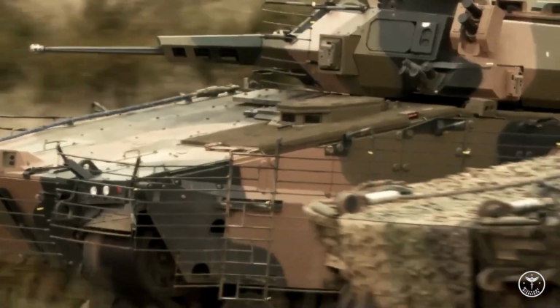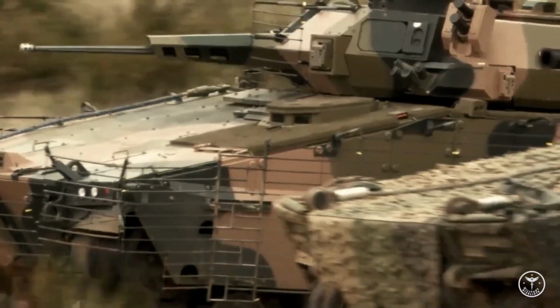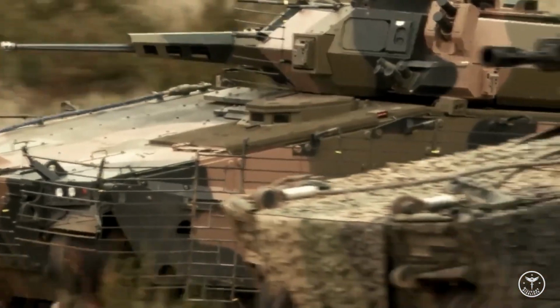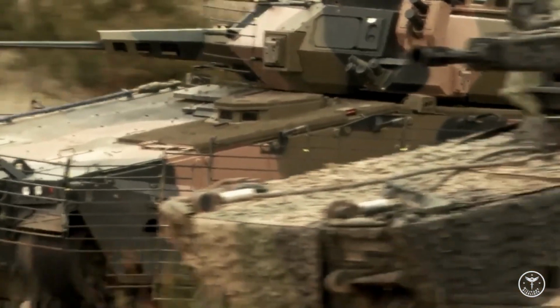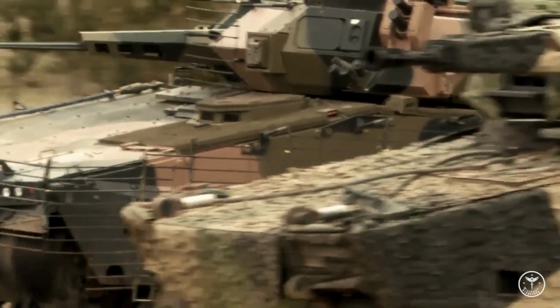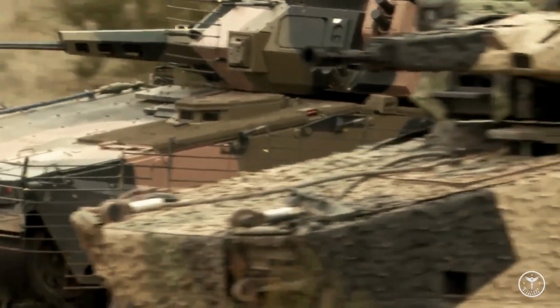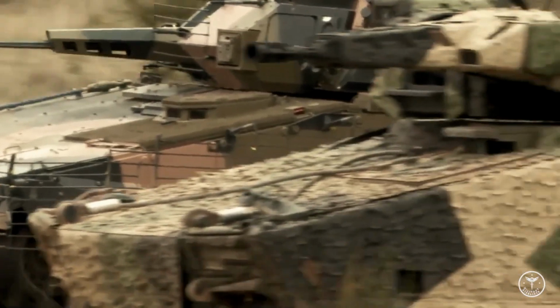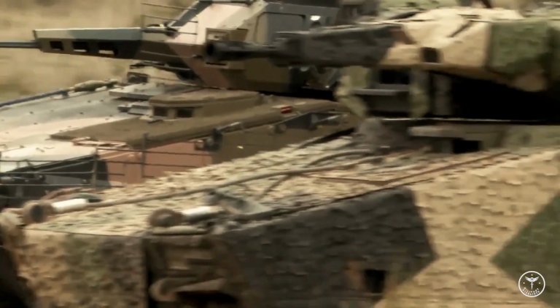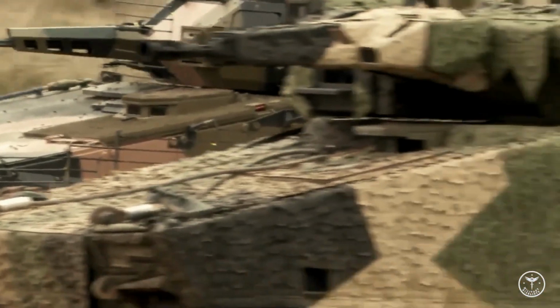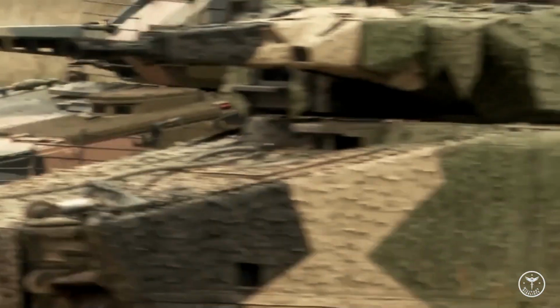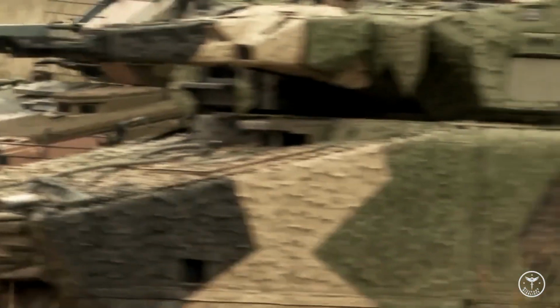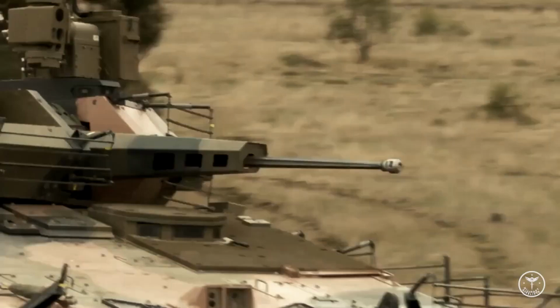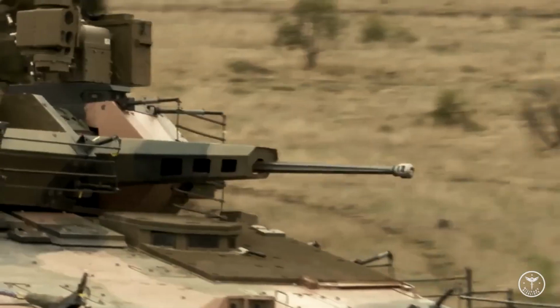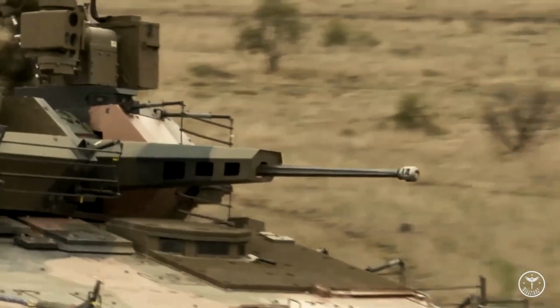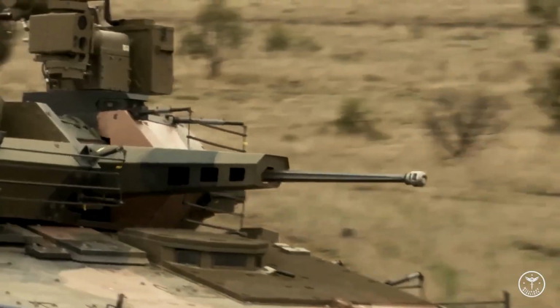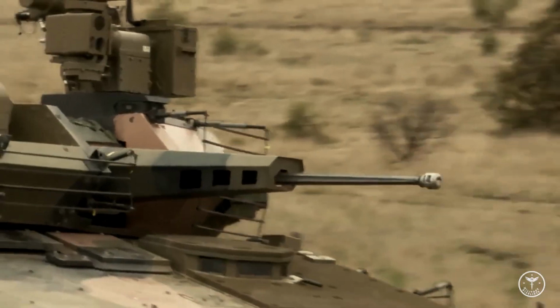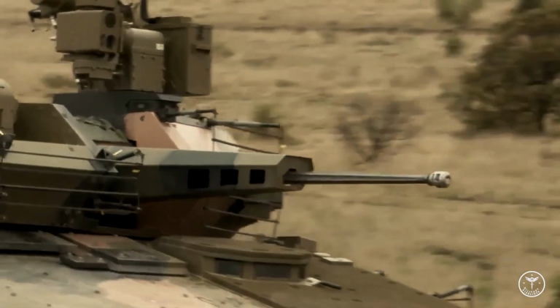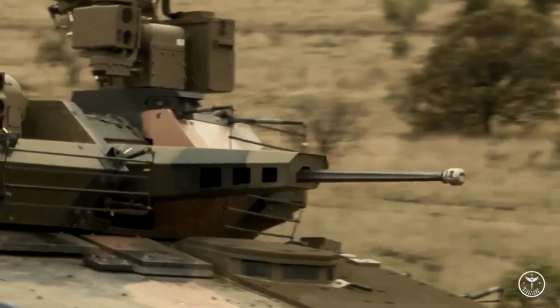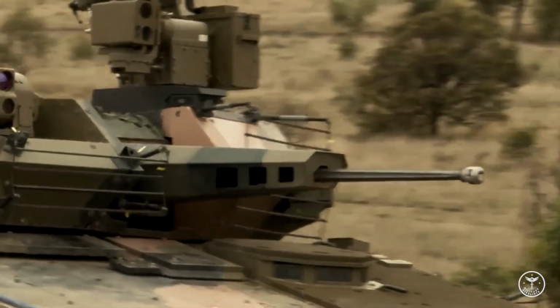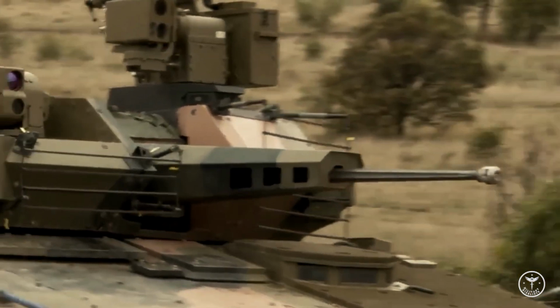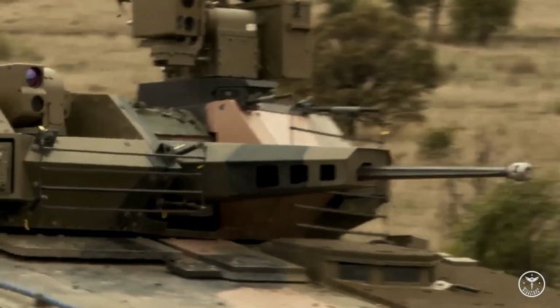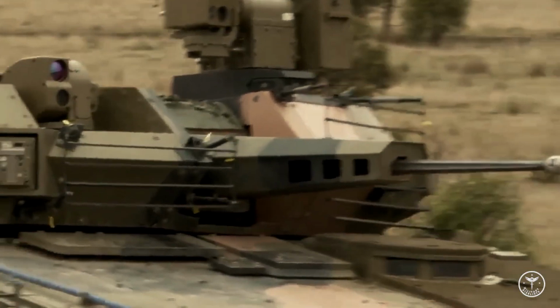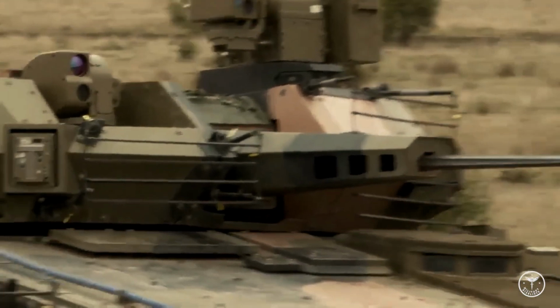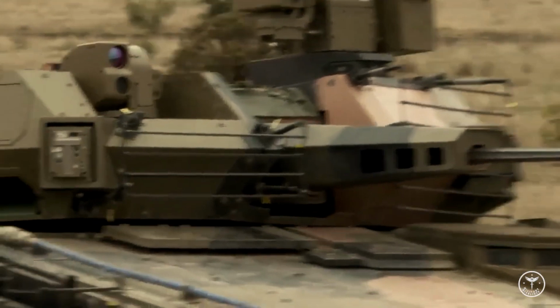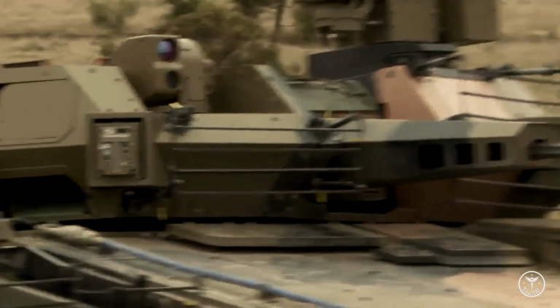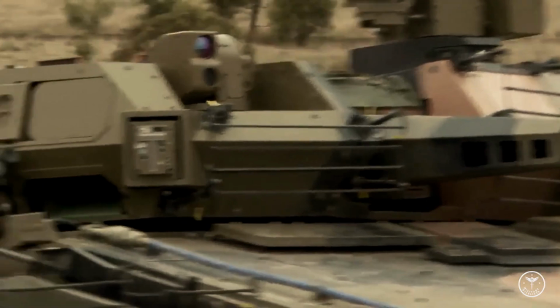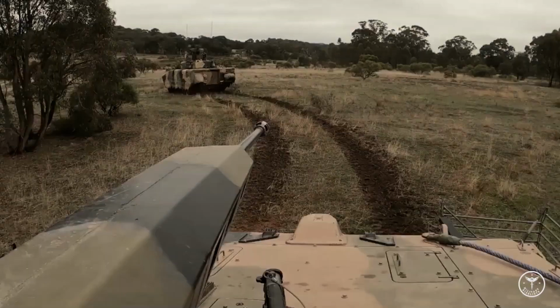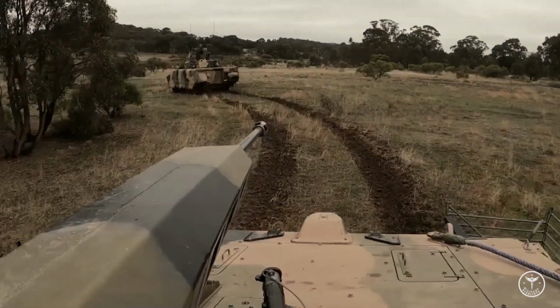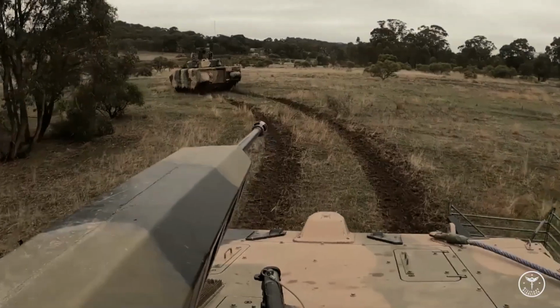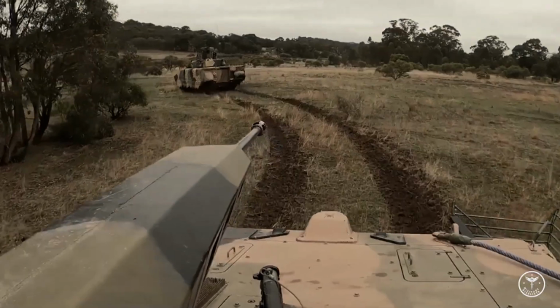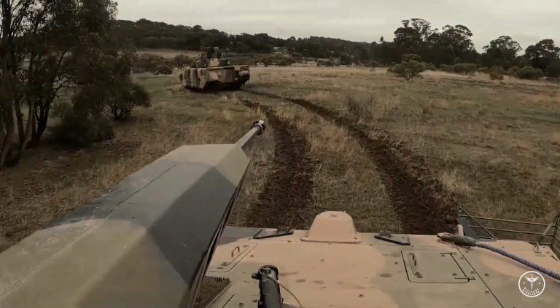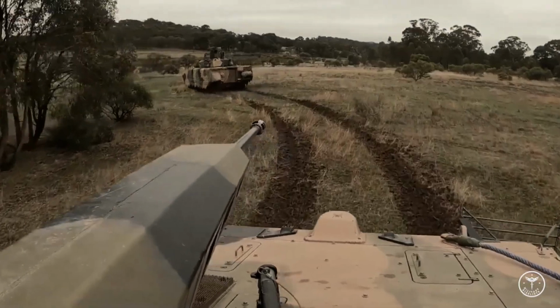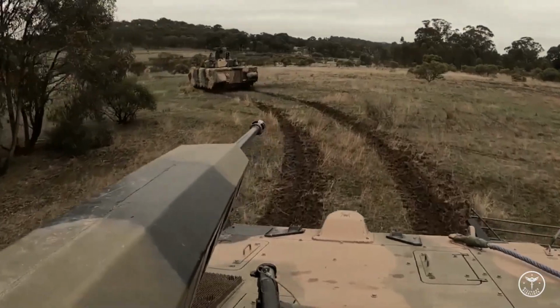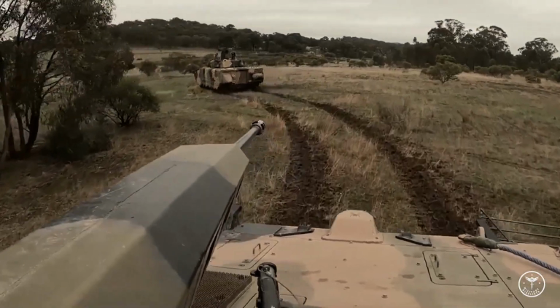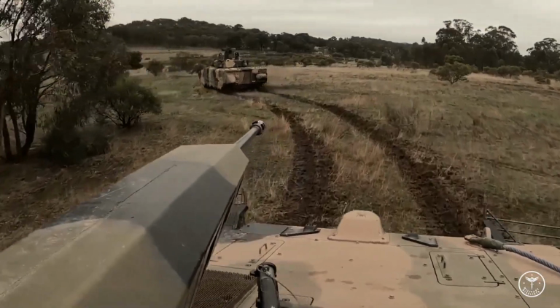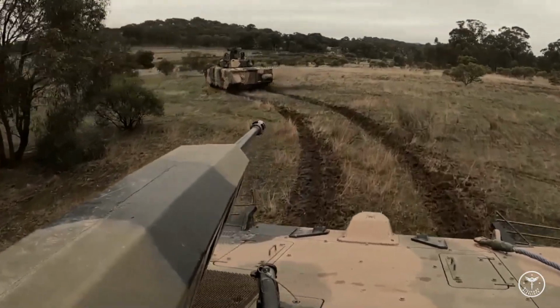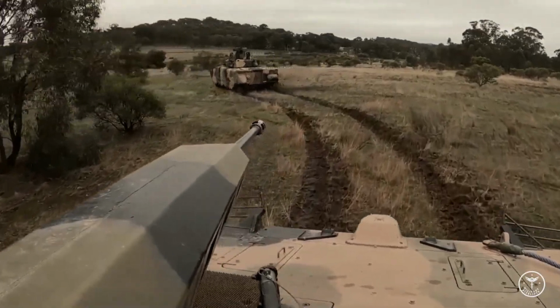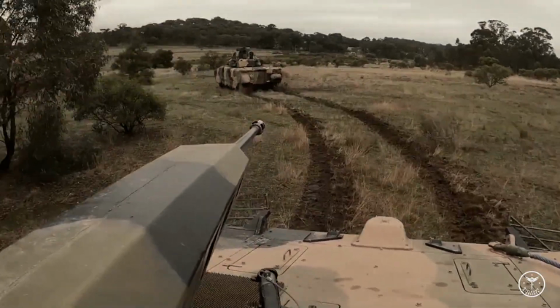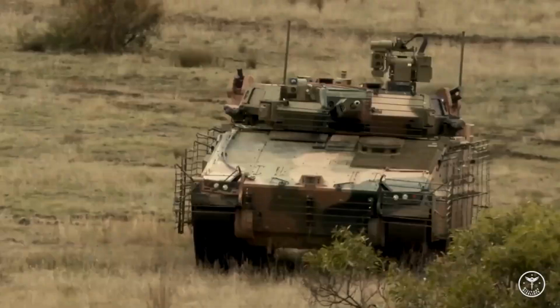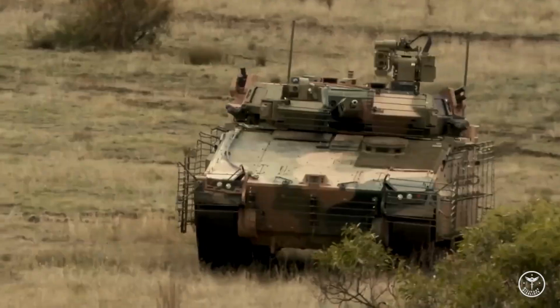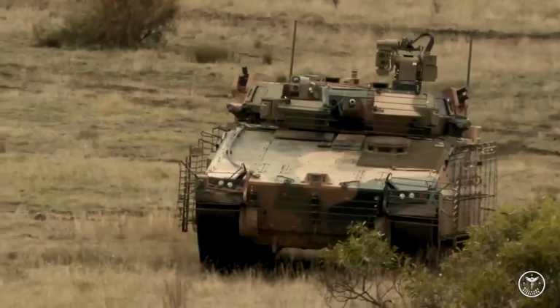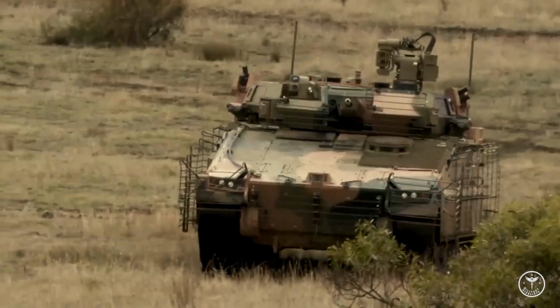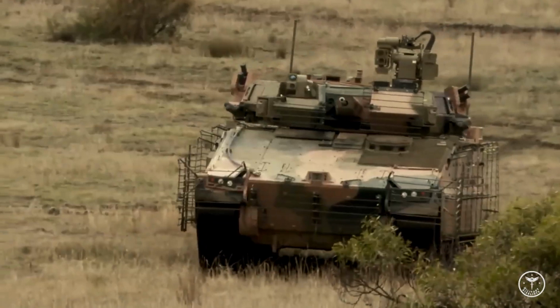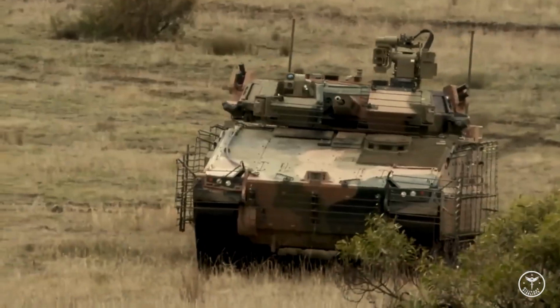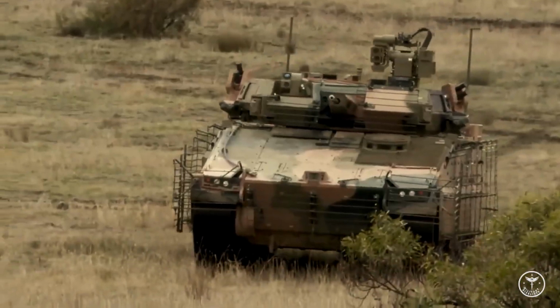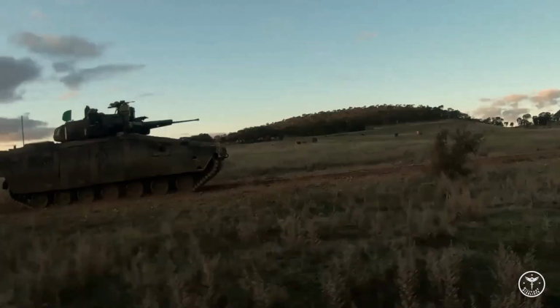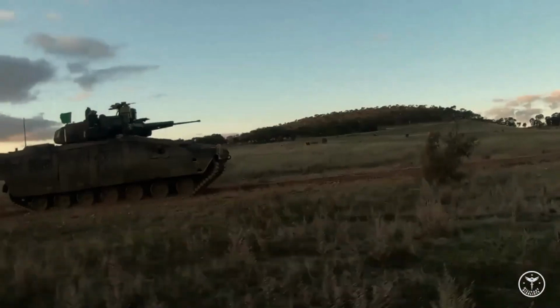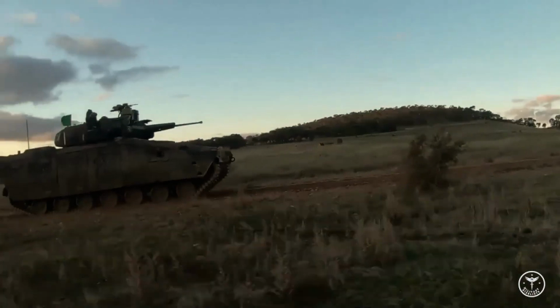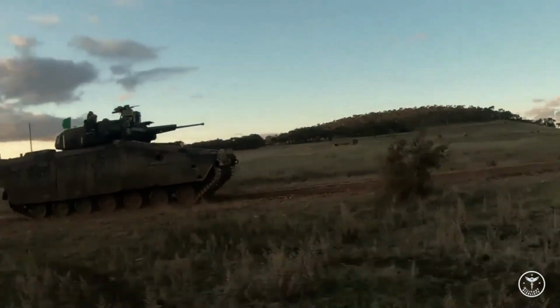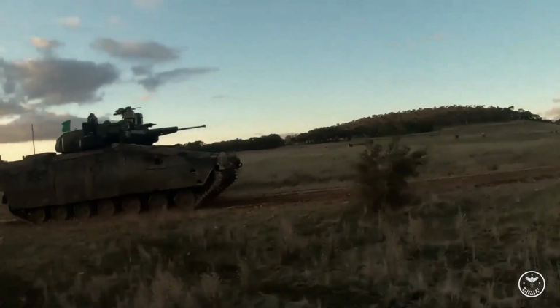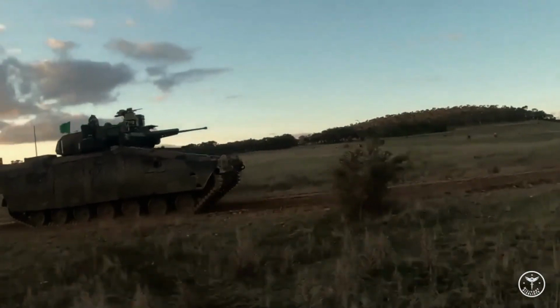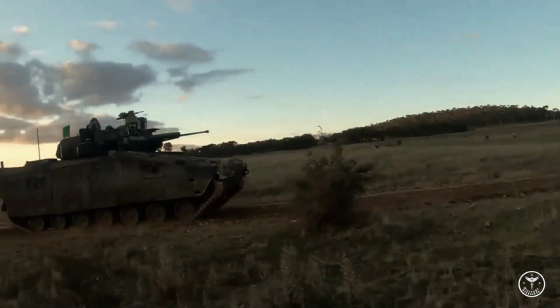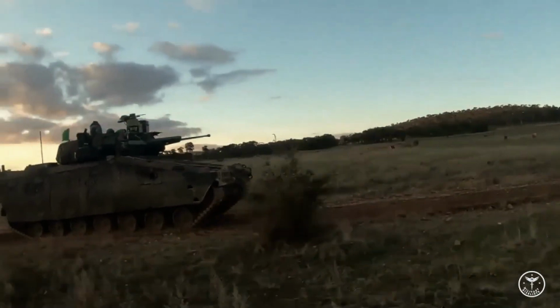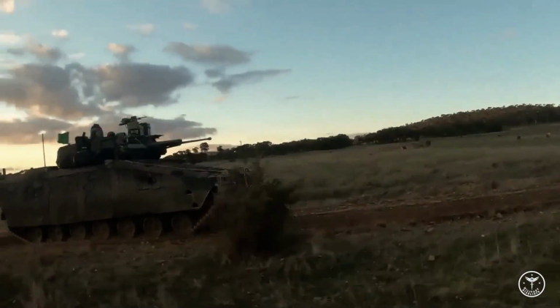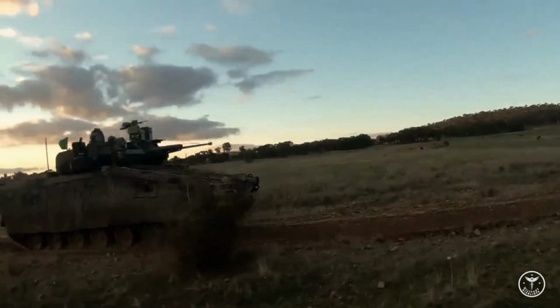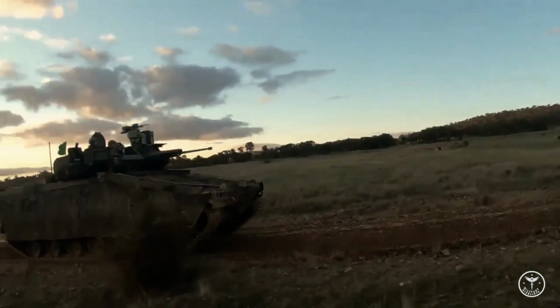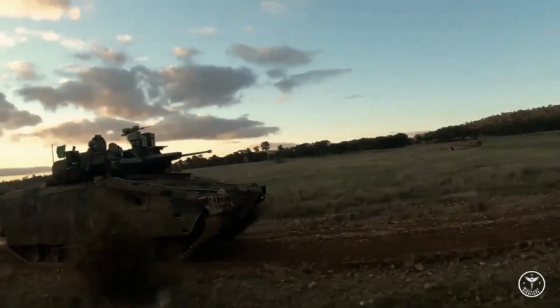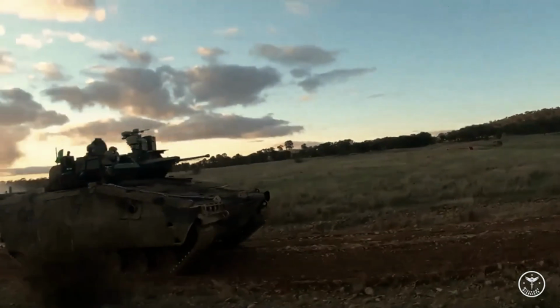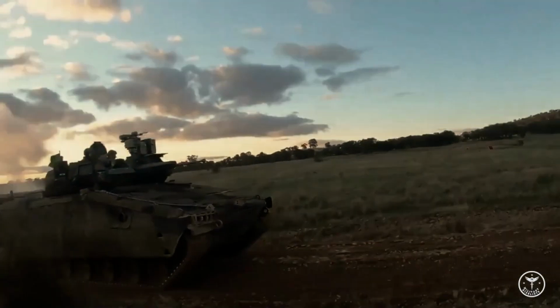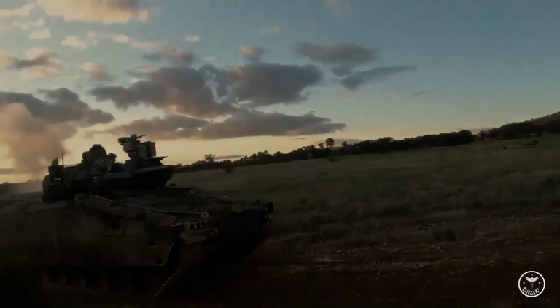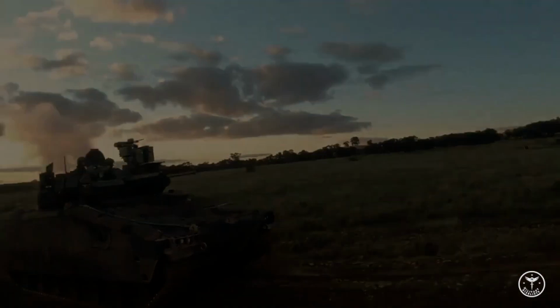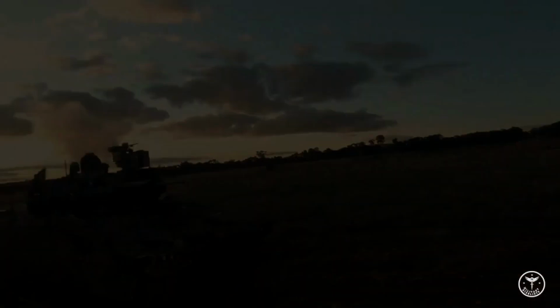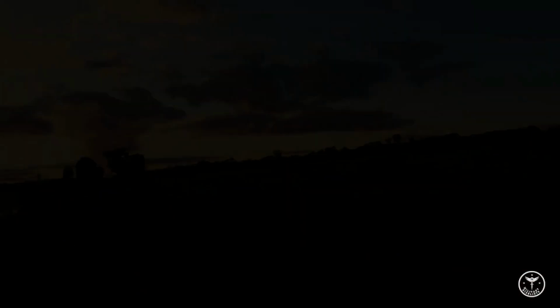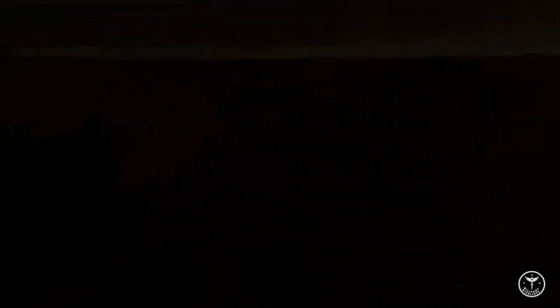Alpha ready. All call signs, this is Zero Alpha. I'll wait. I'll follow up.